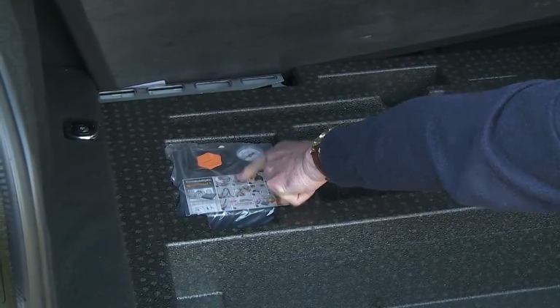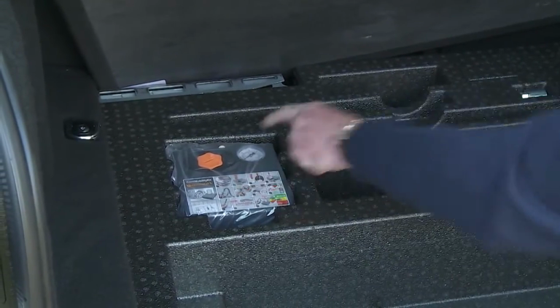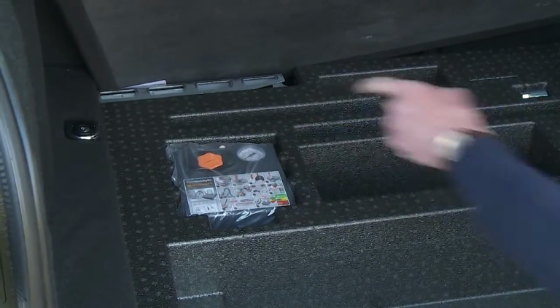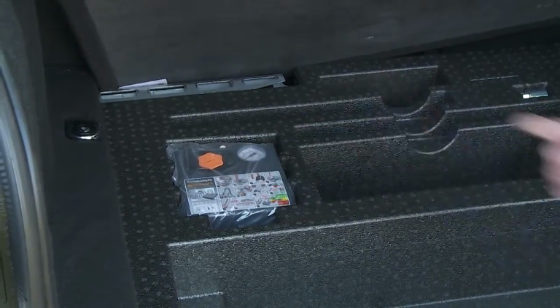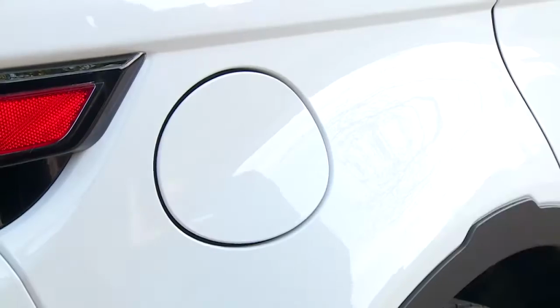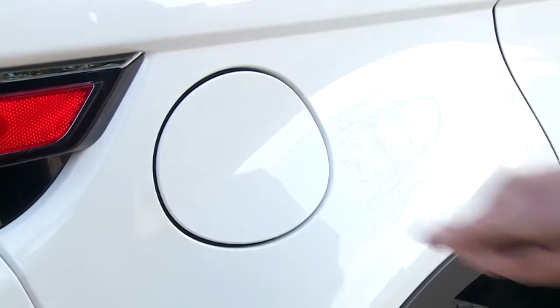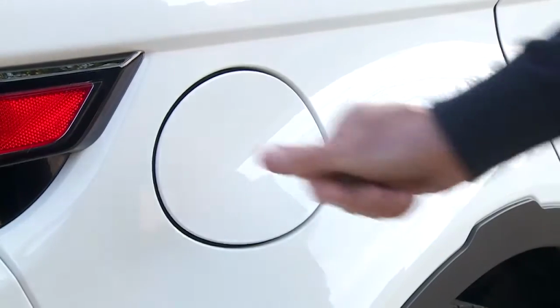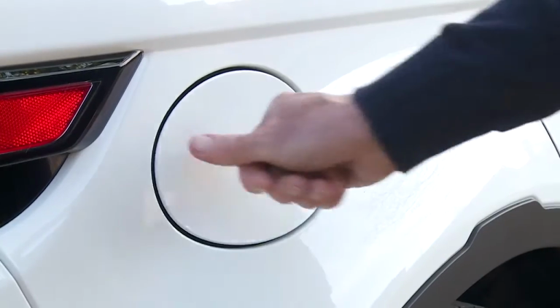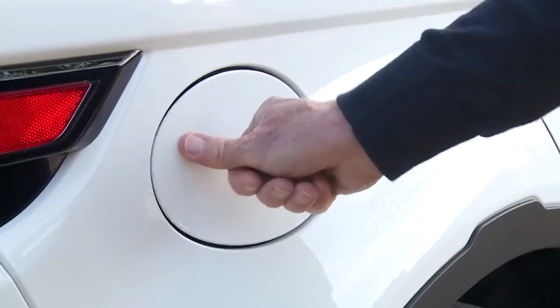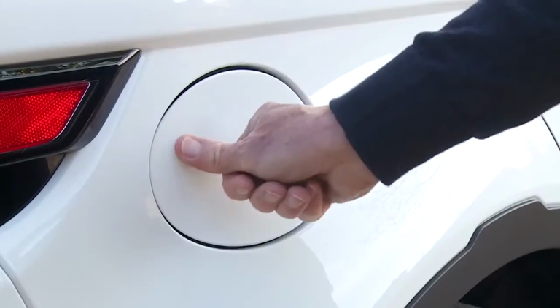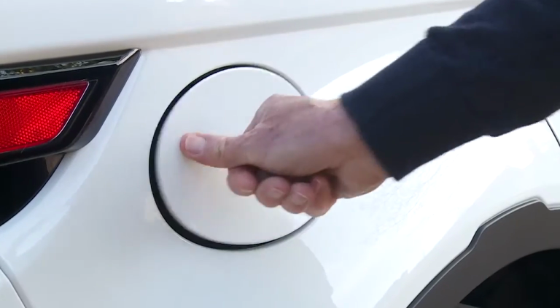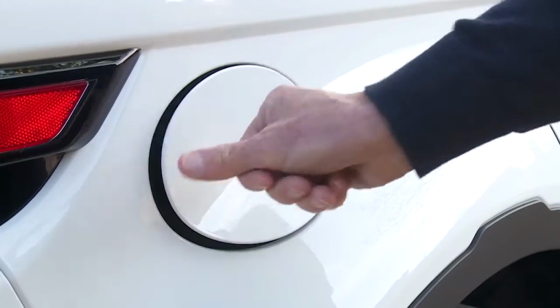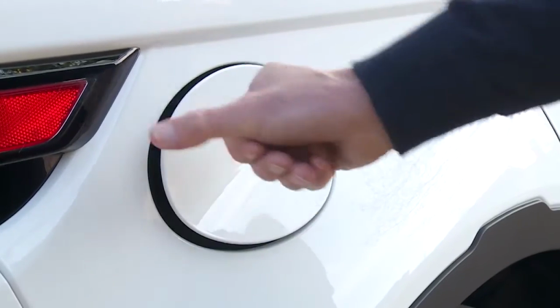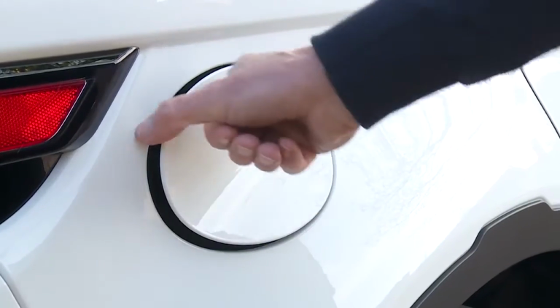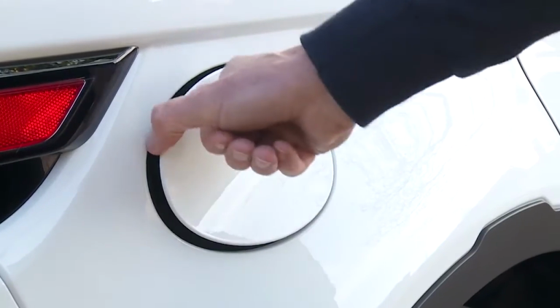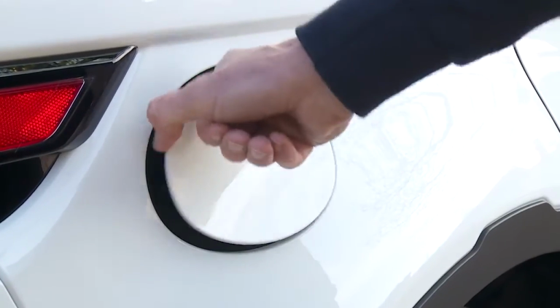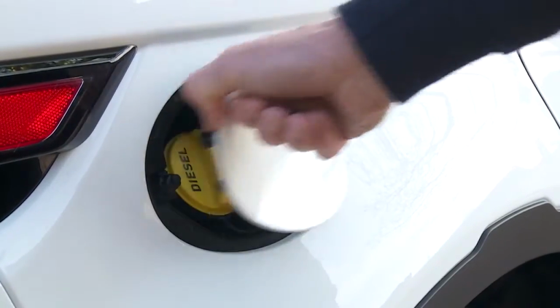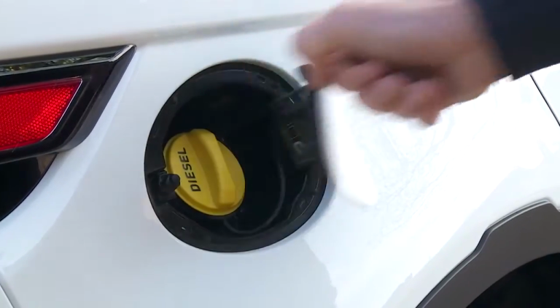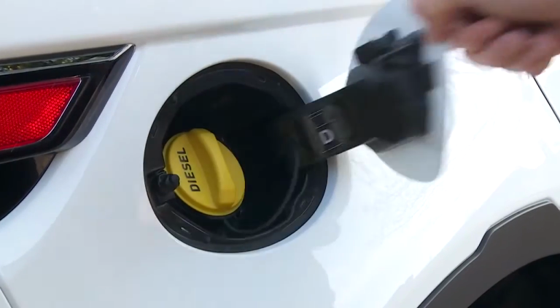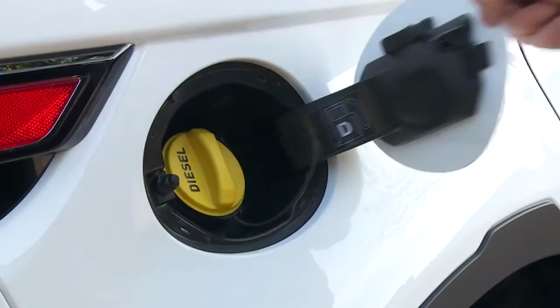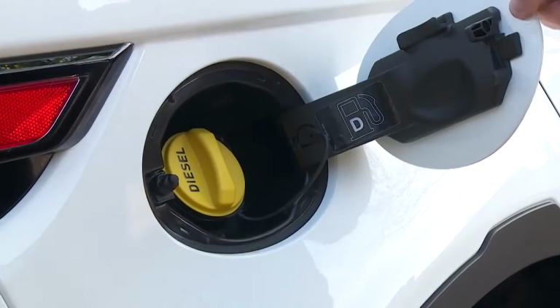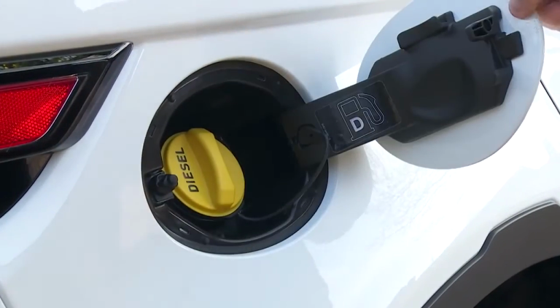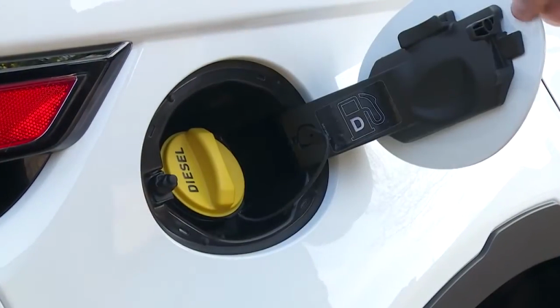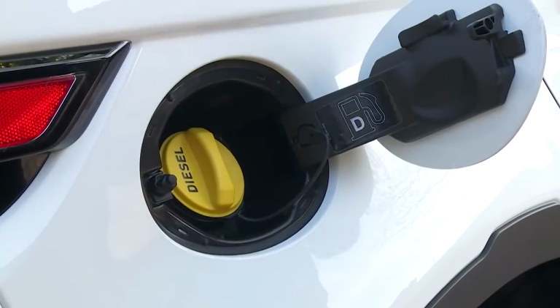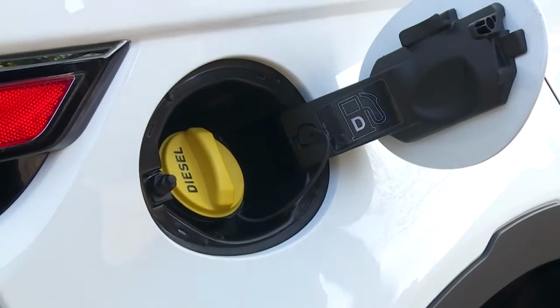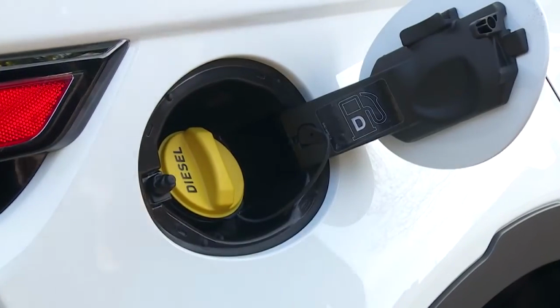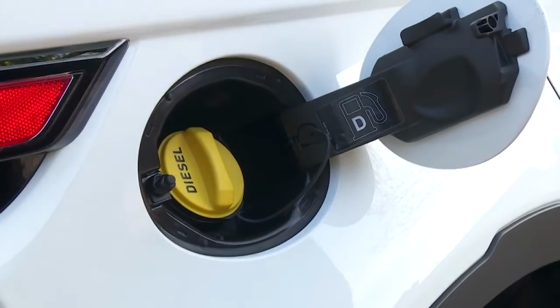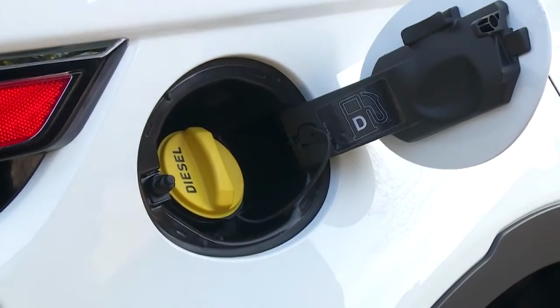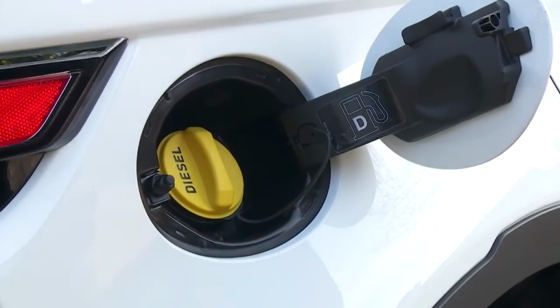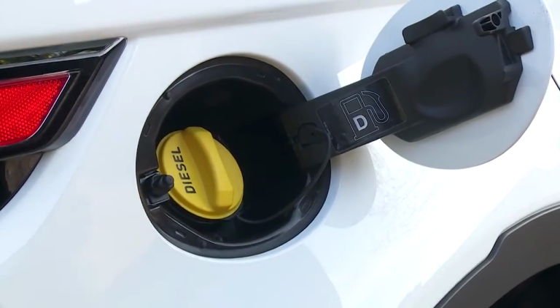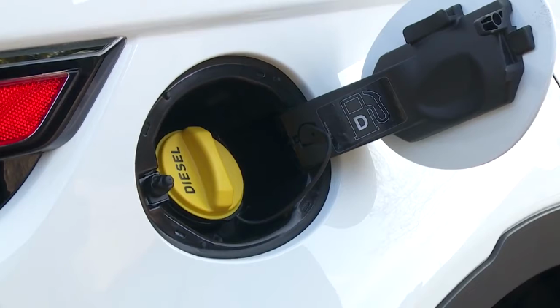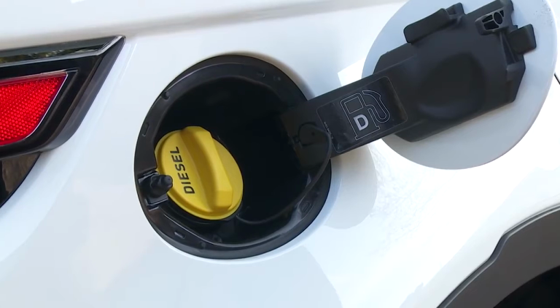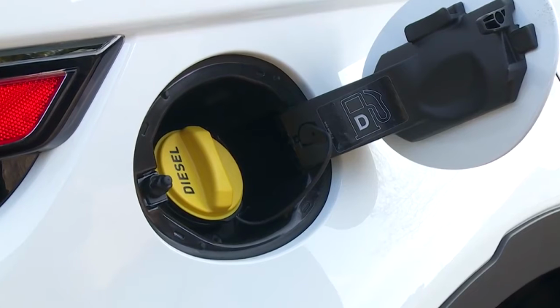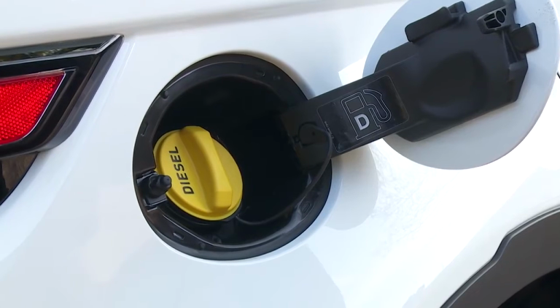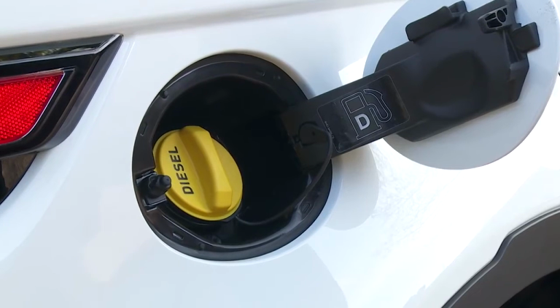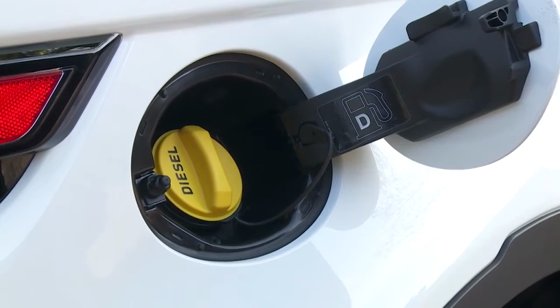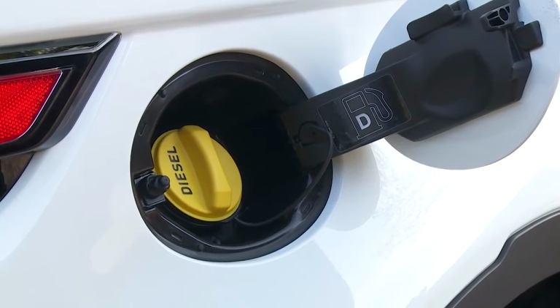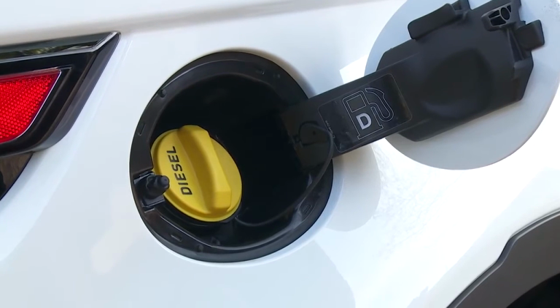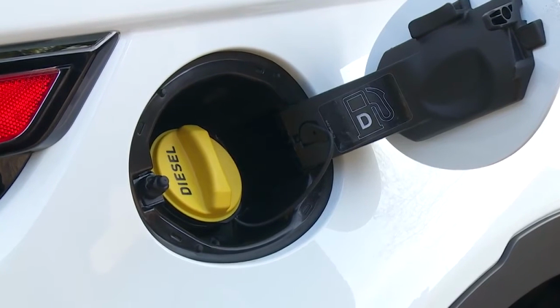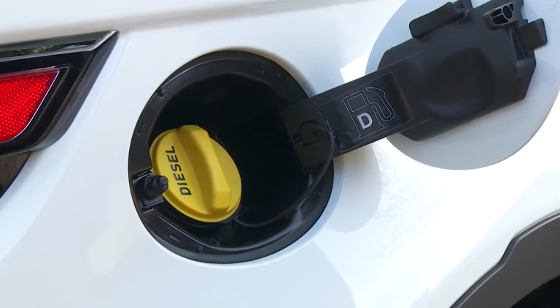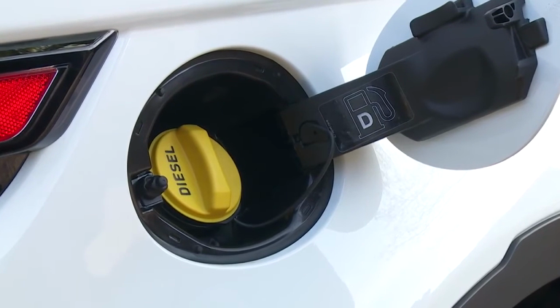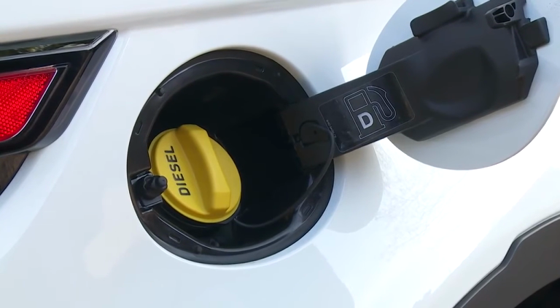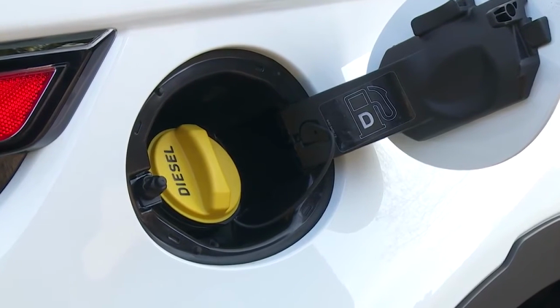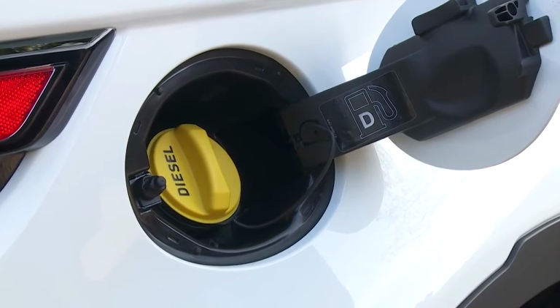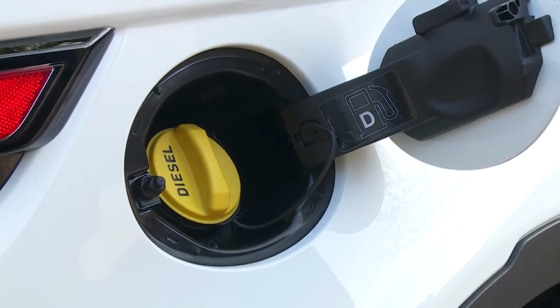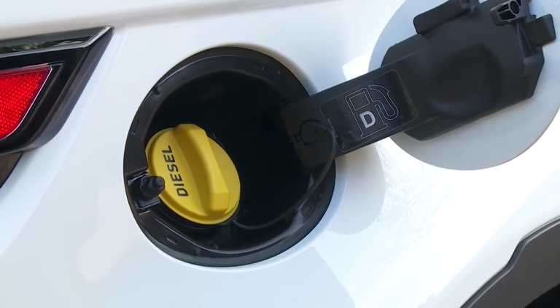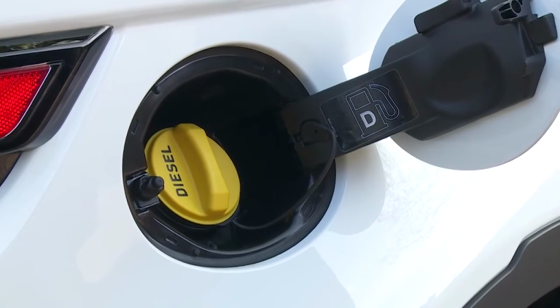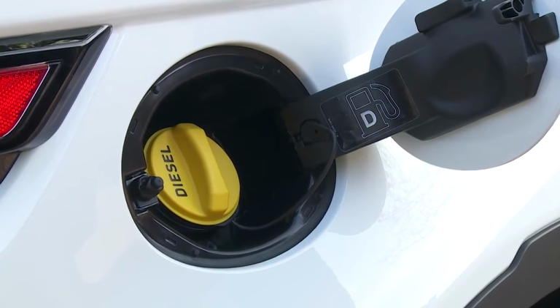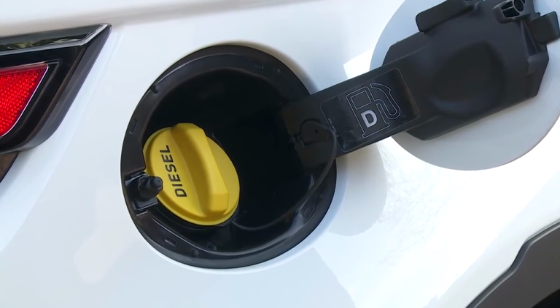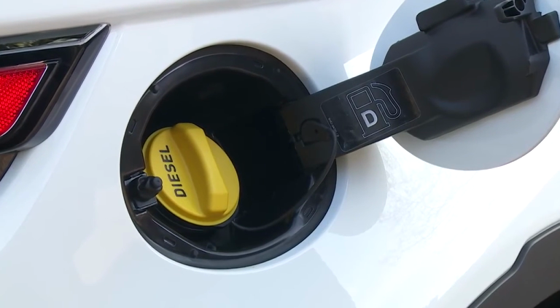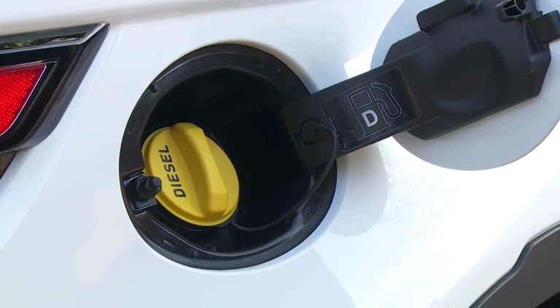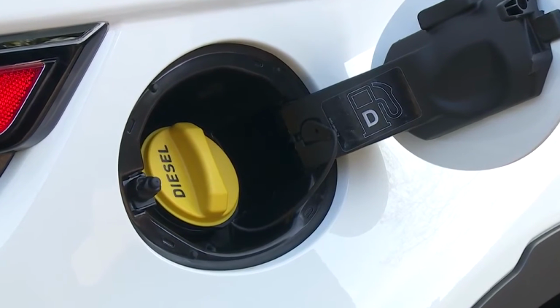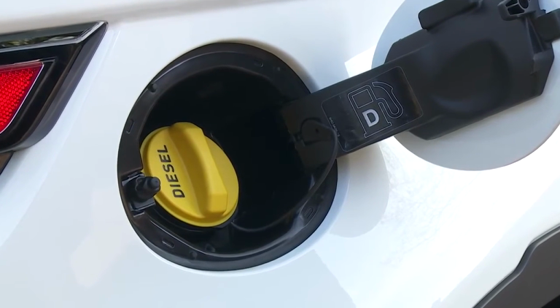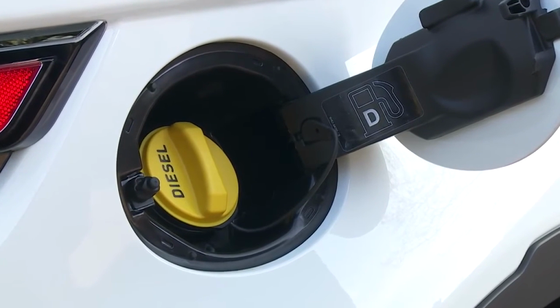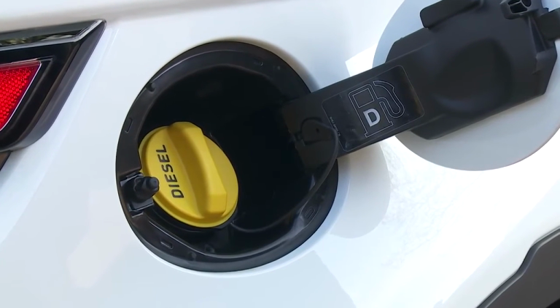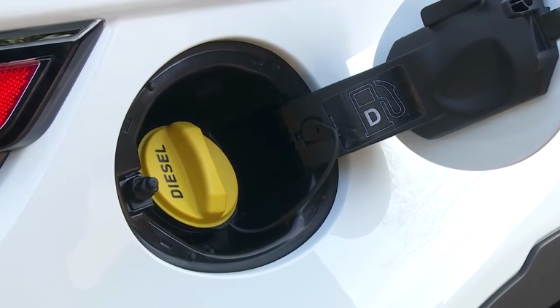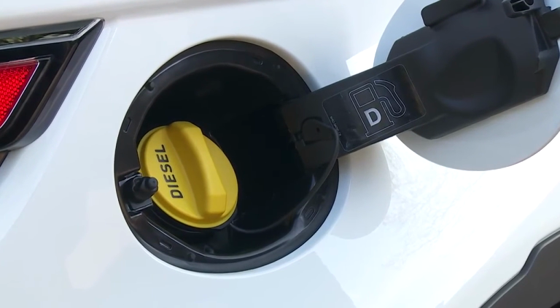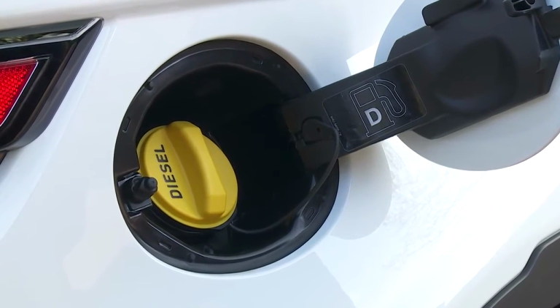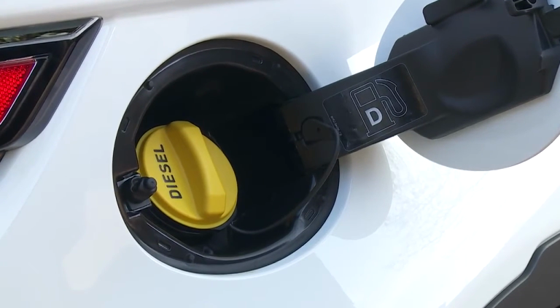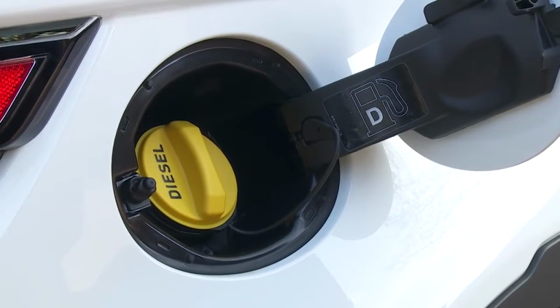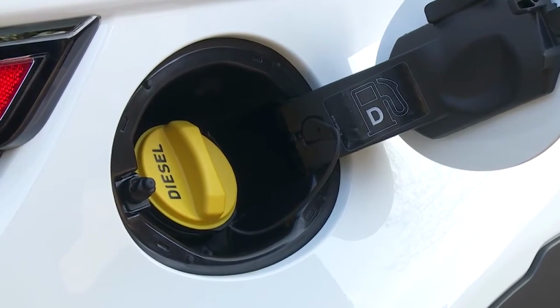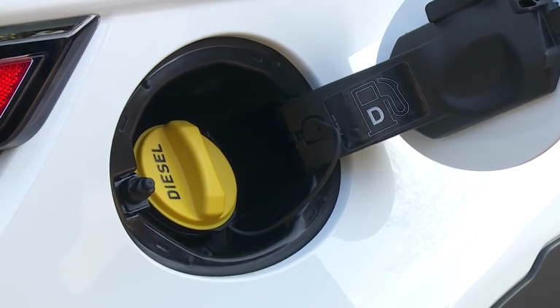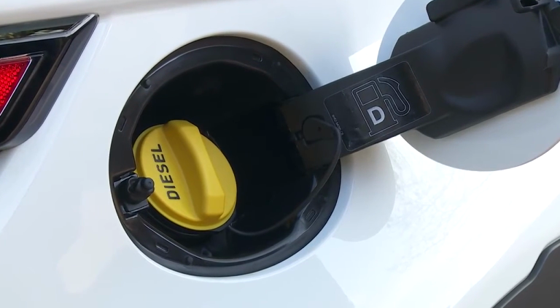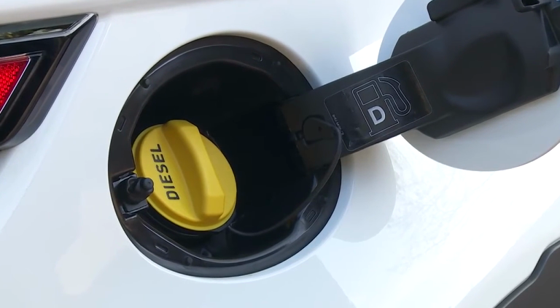The fuel filler is here and is opened by pressing when the doors are unlocked. Fuel tank capacity is 65 litres.